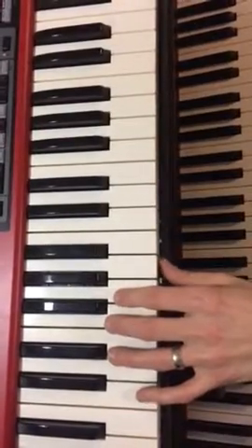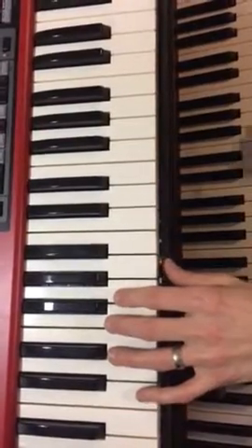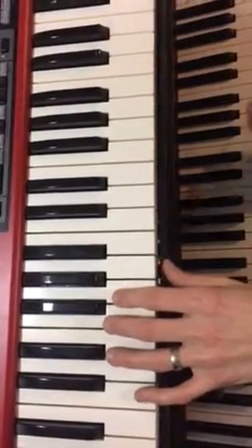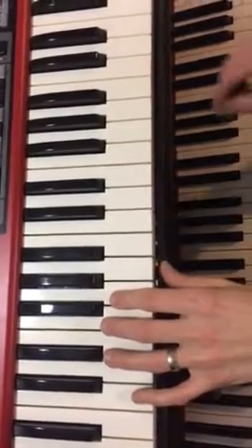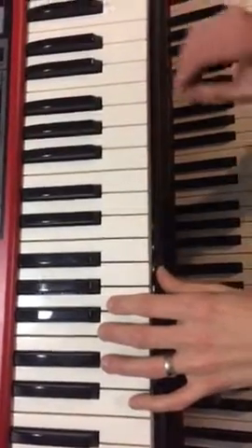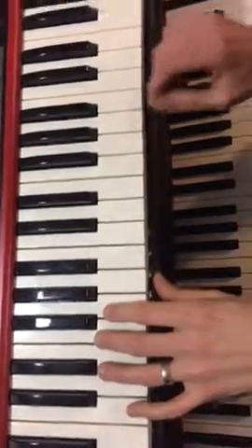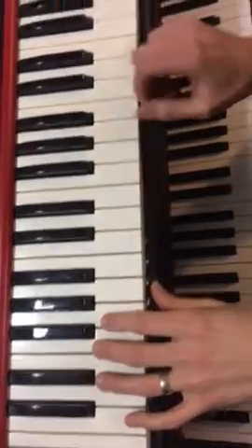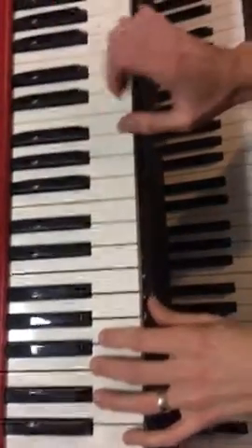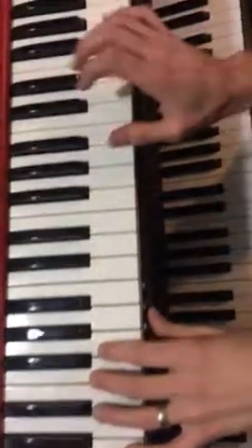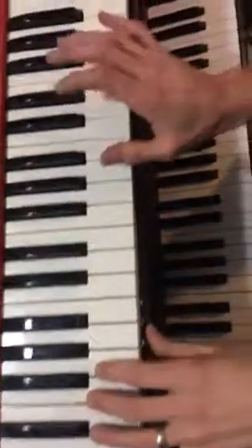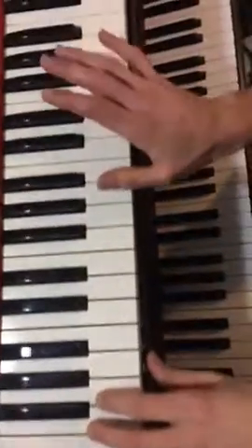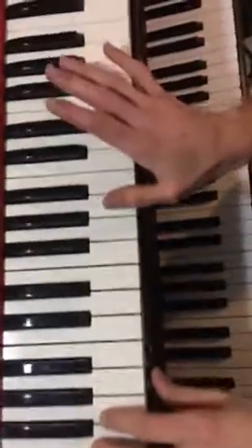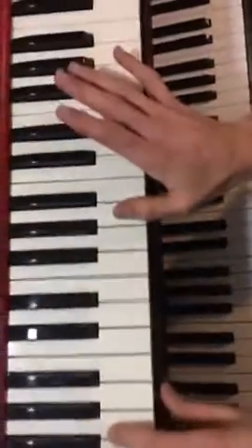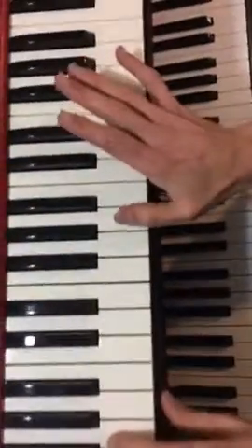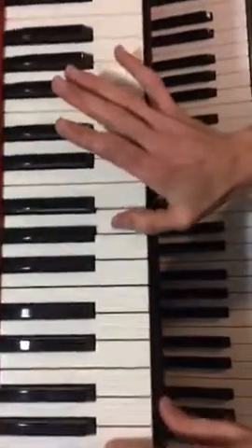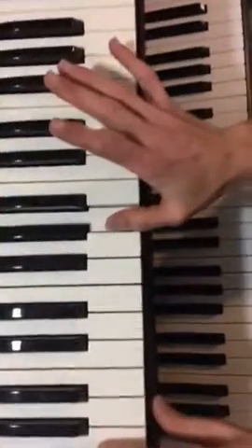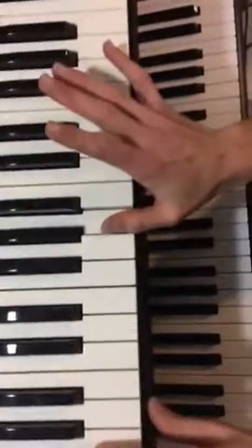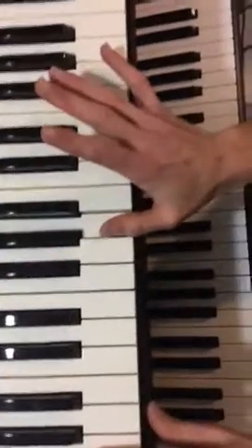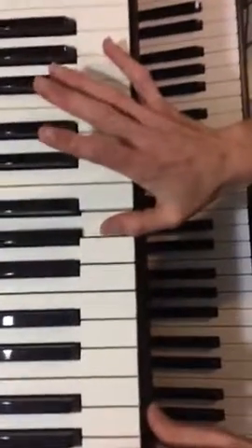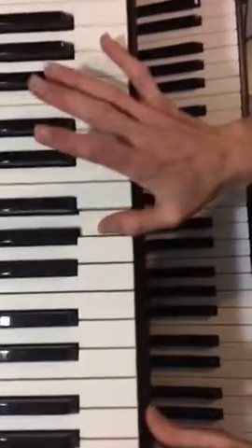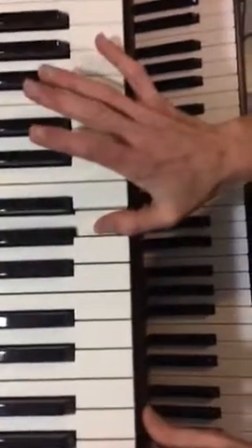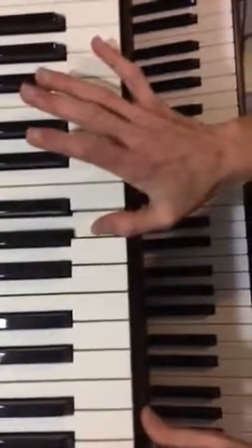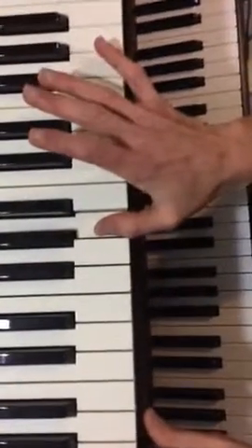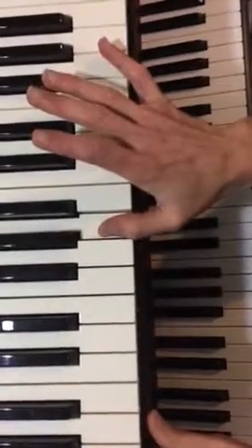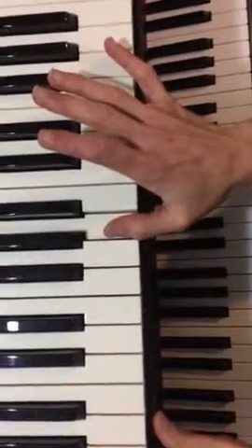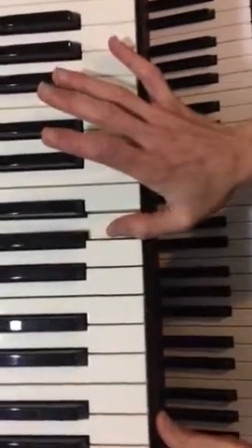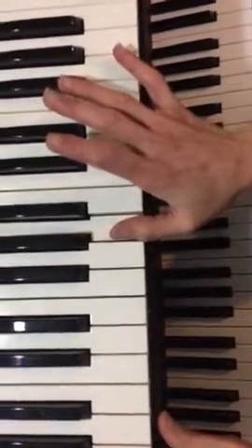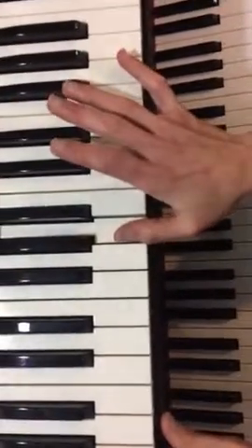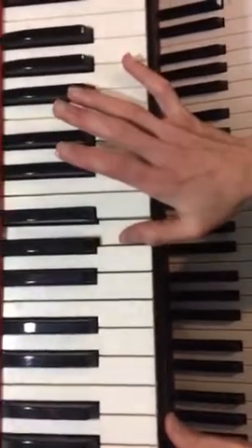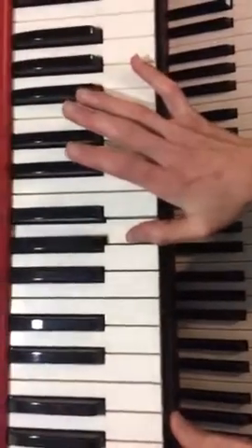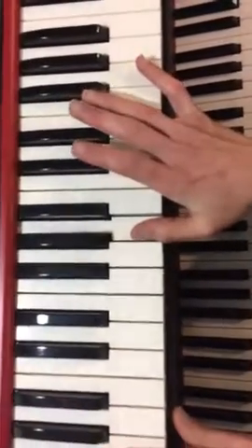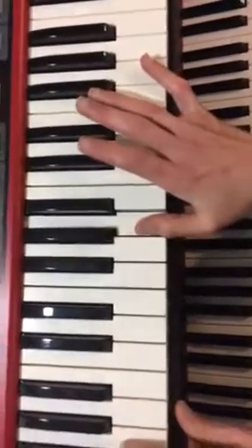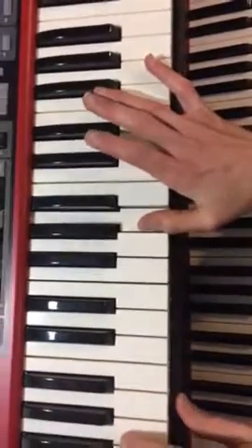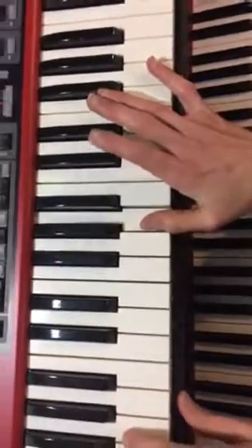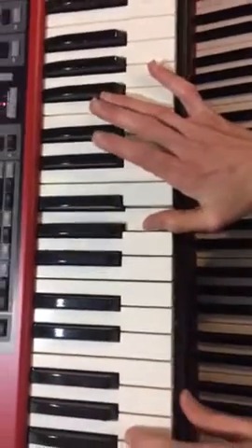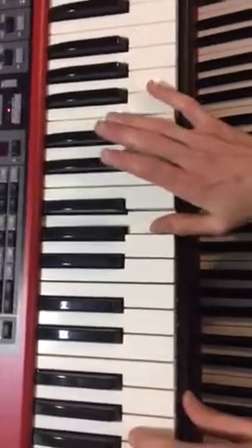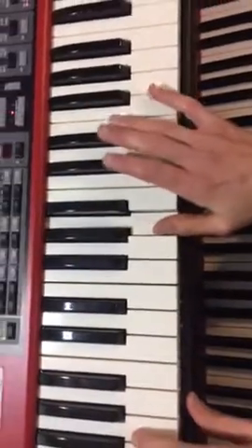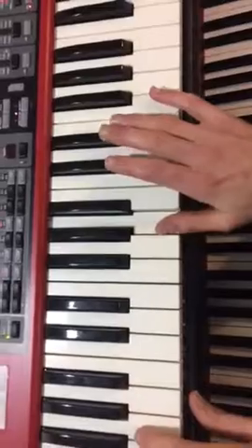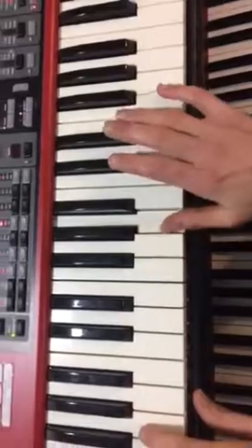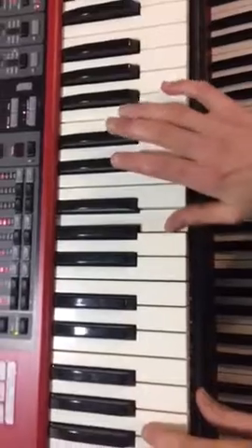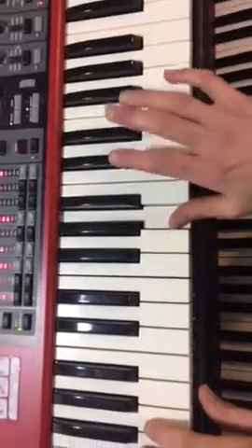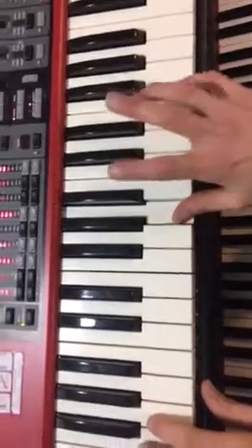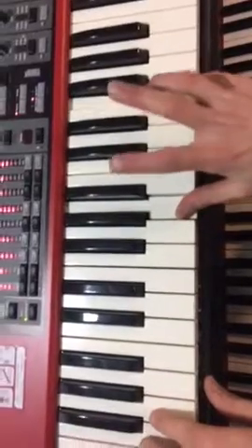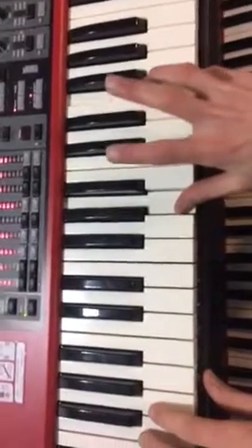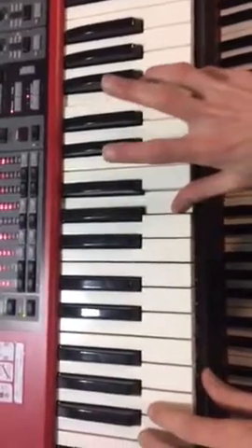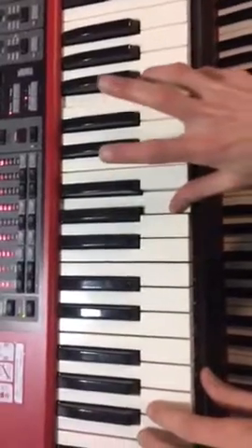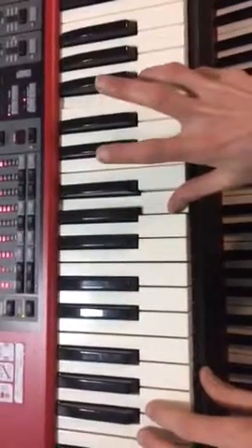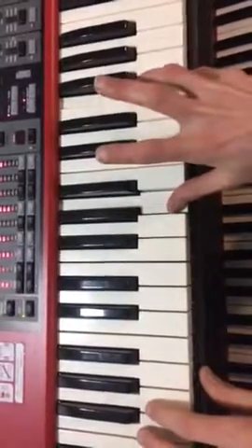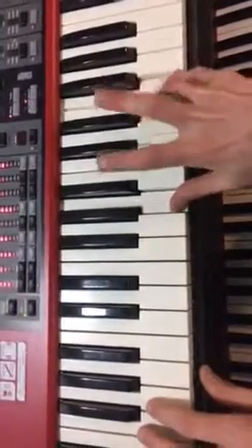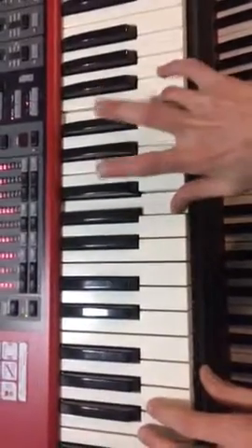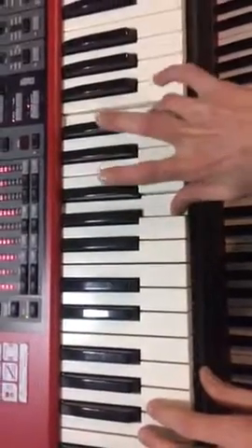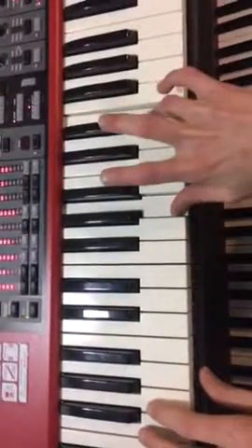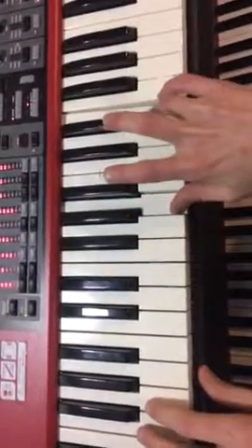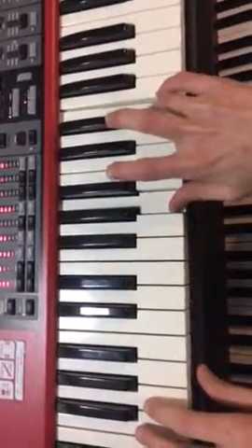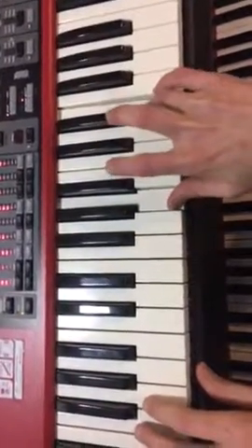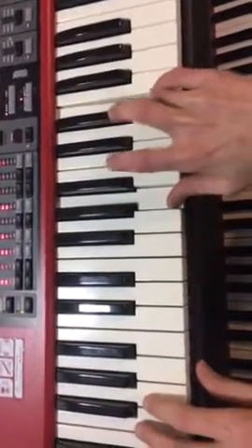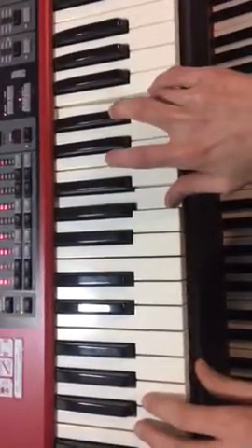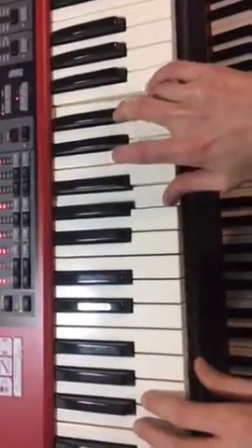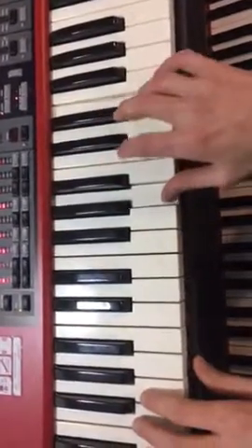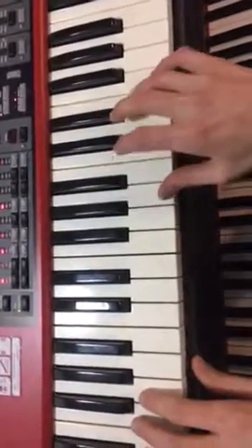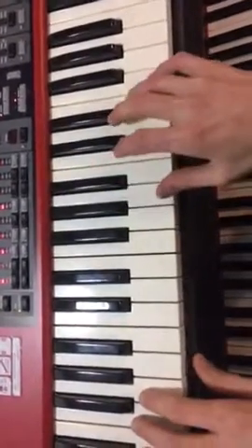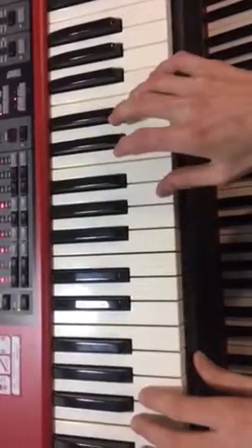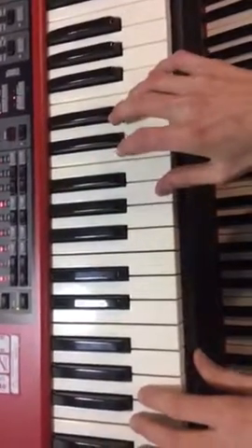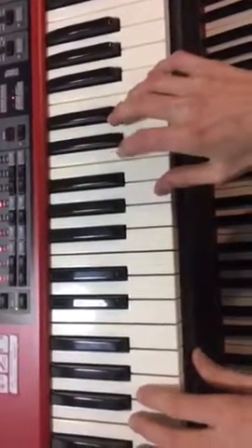In your left hand, you're going to play an A that never changes until the end. And then the F is going to alternate with the E. That's the only change here.